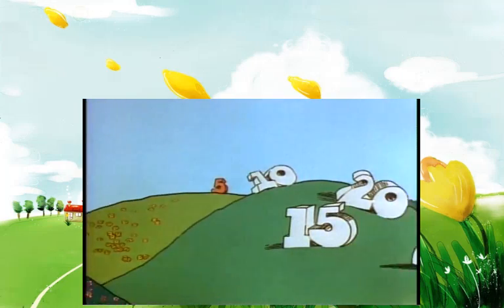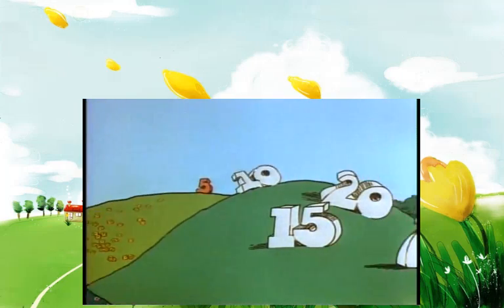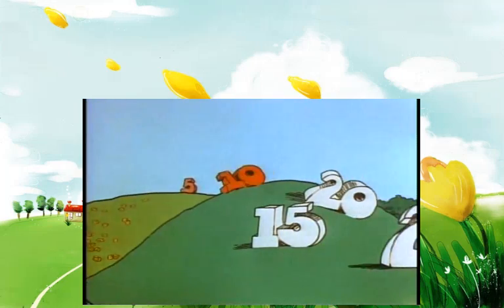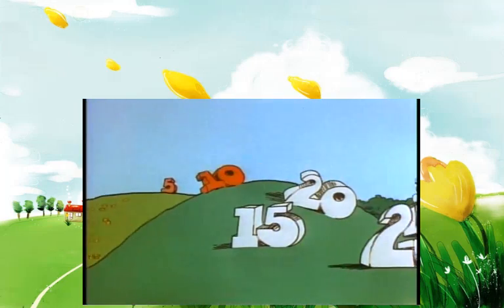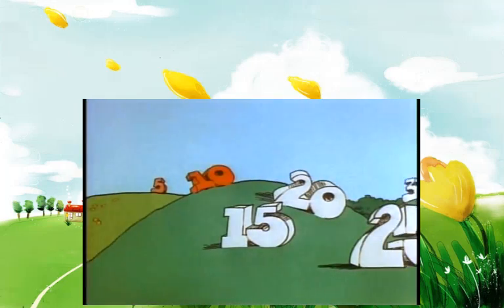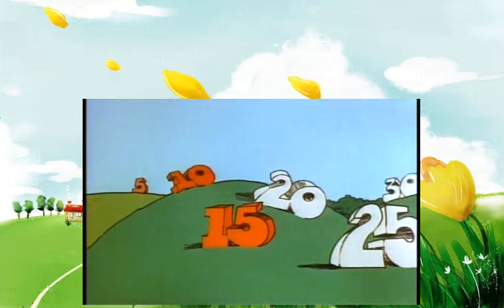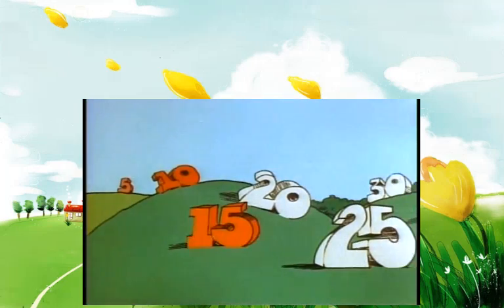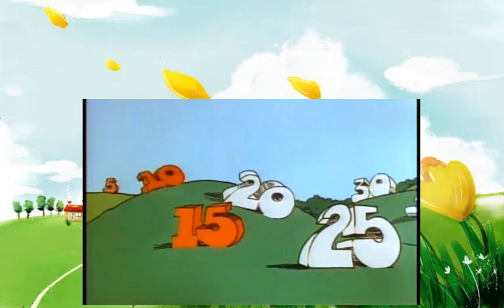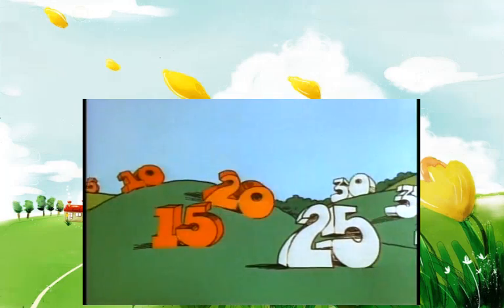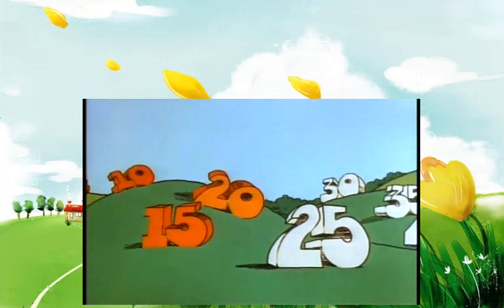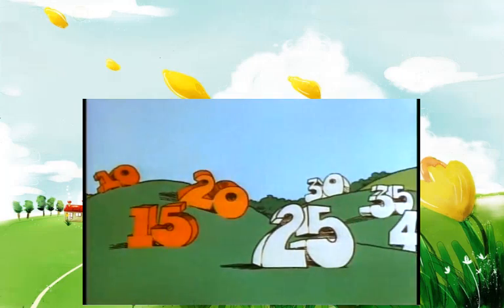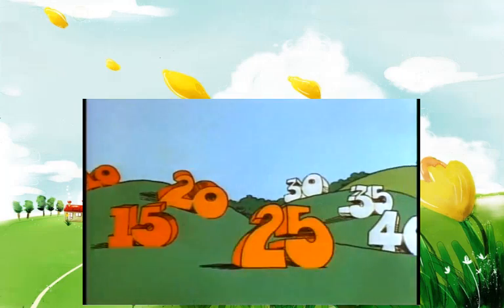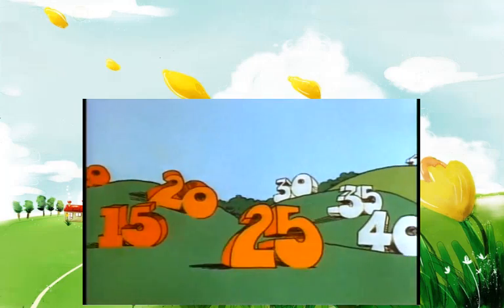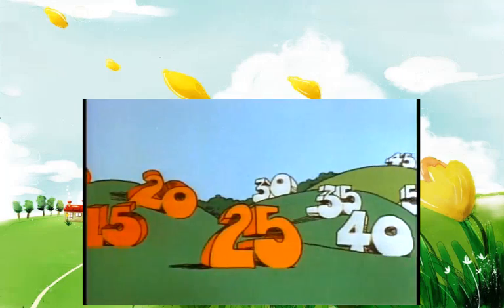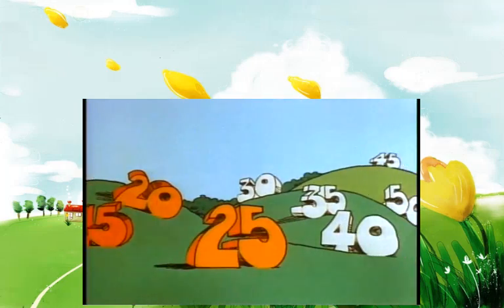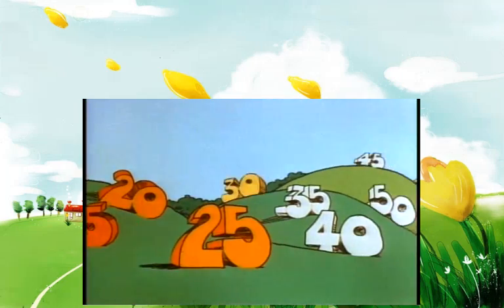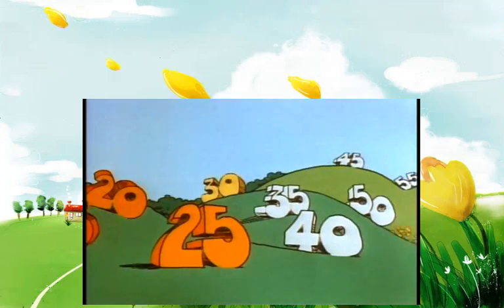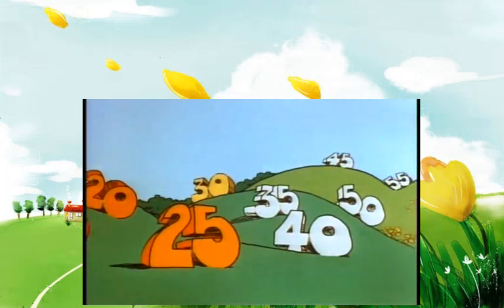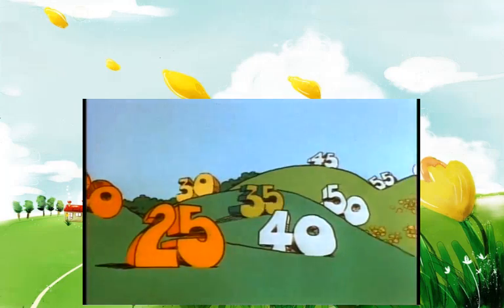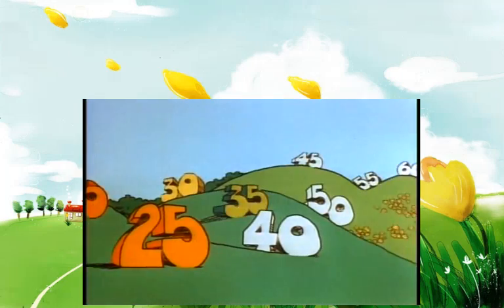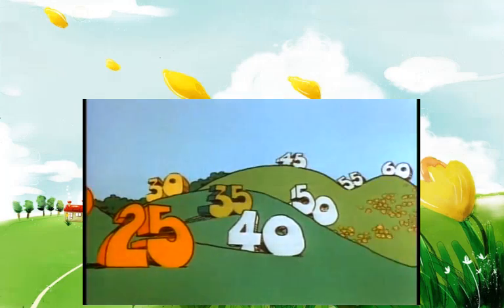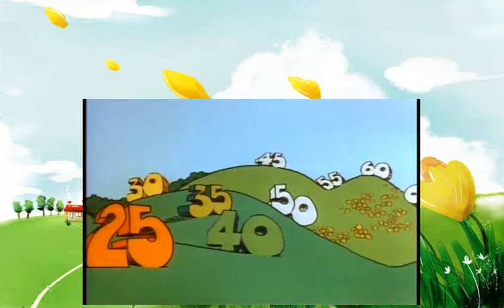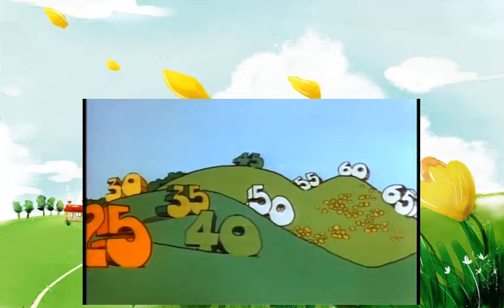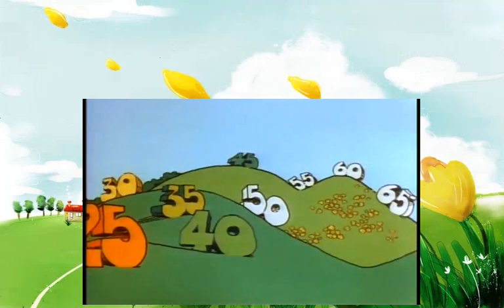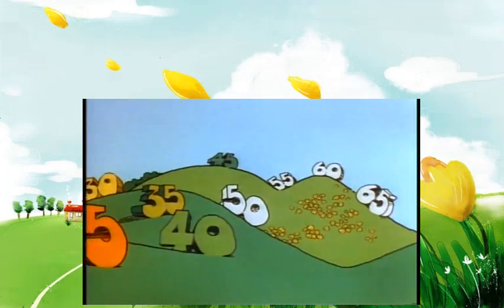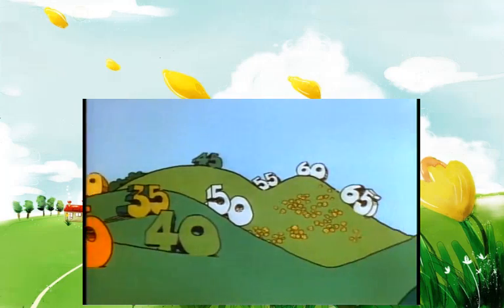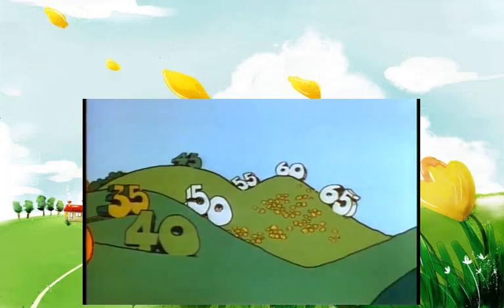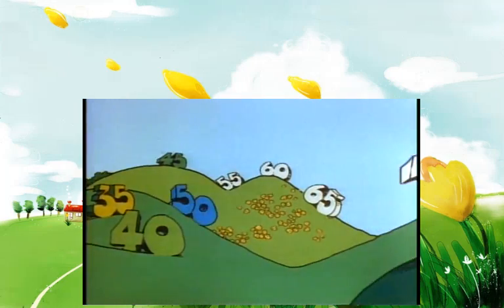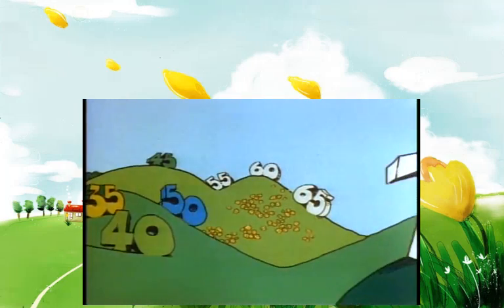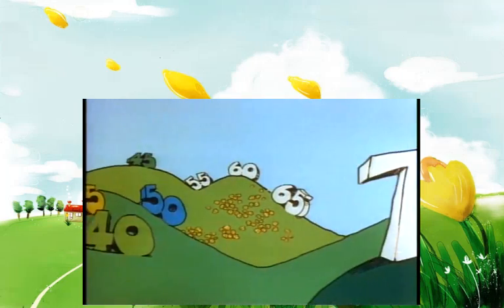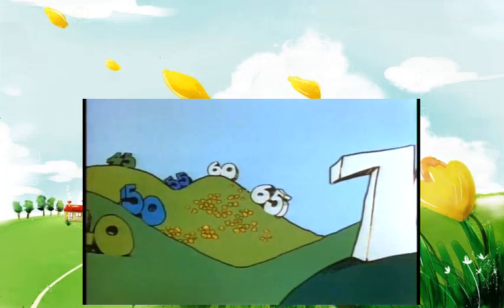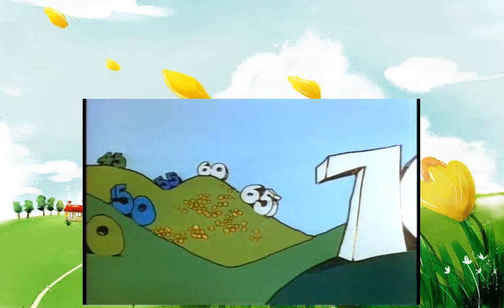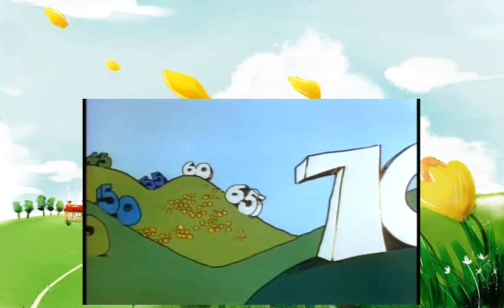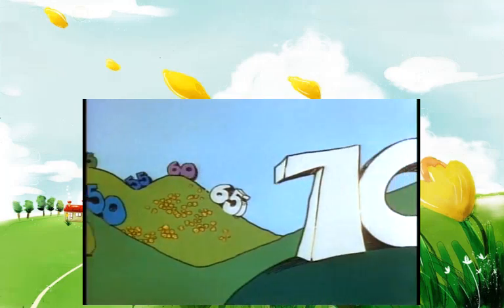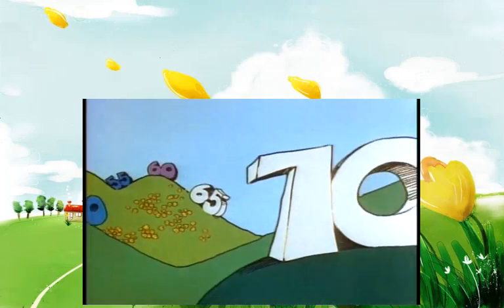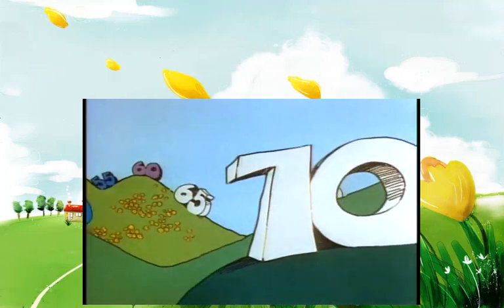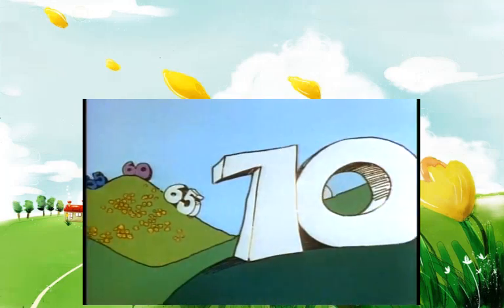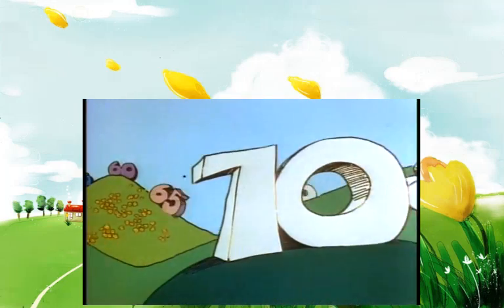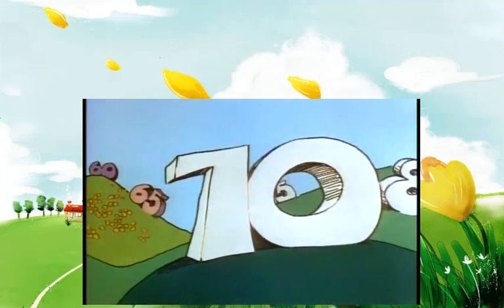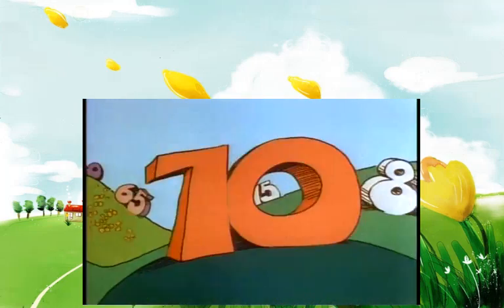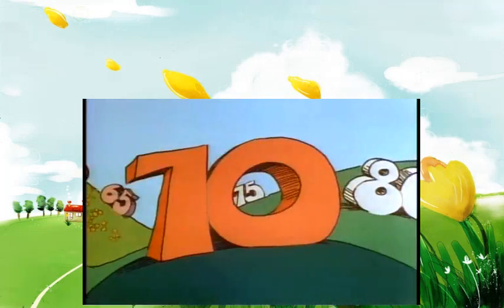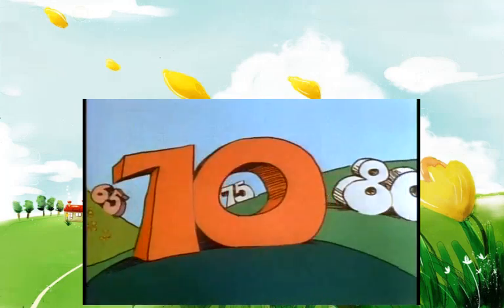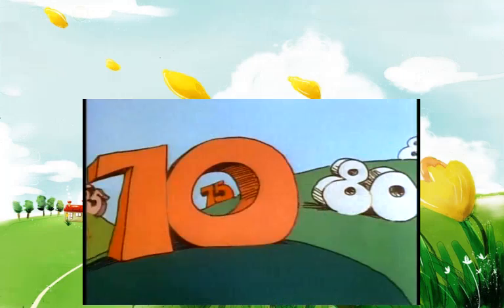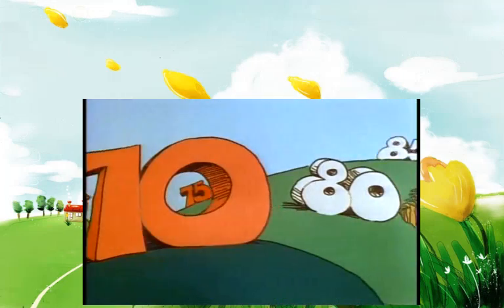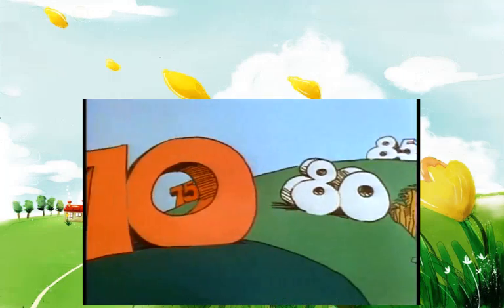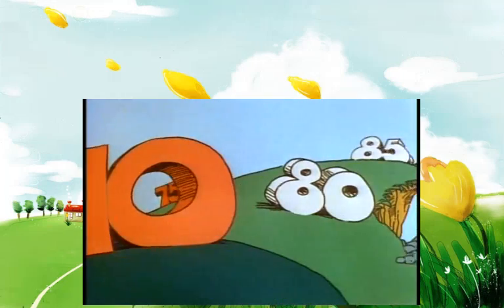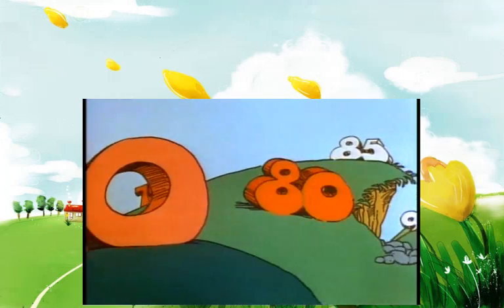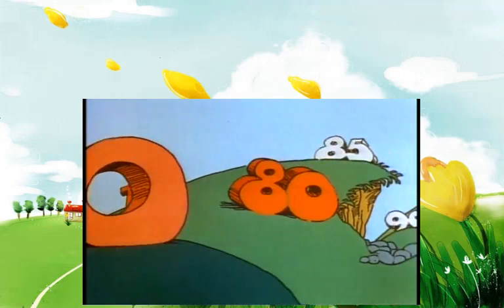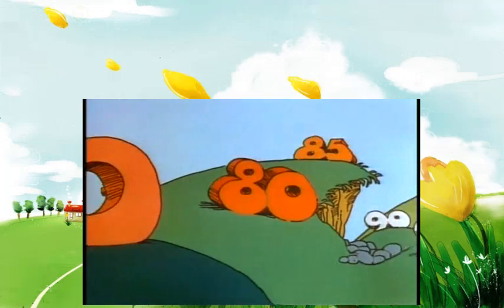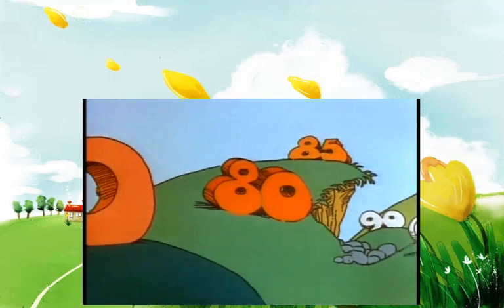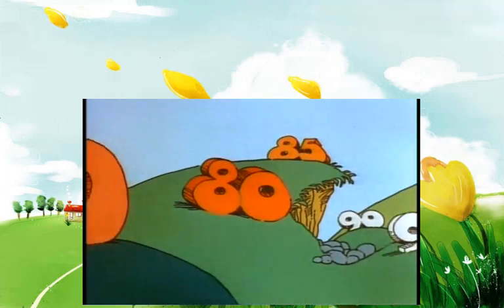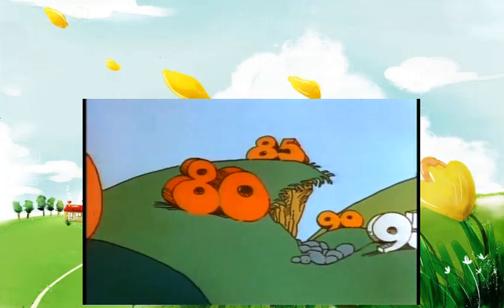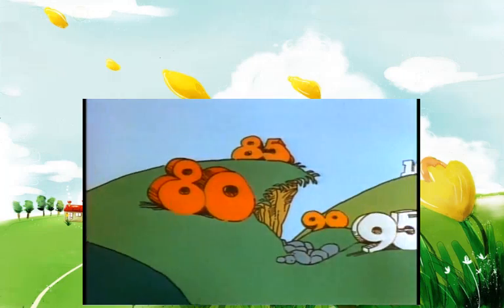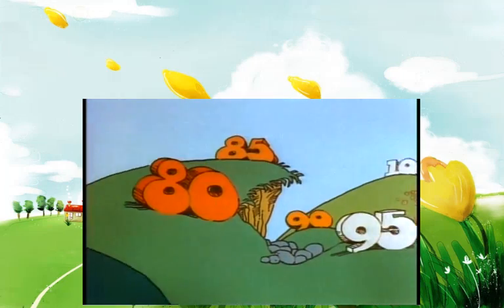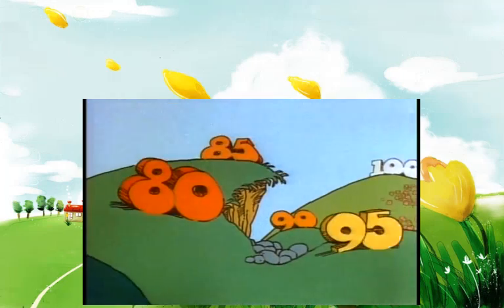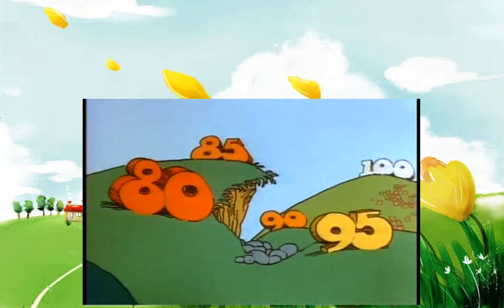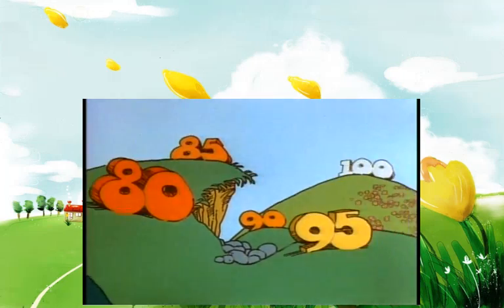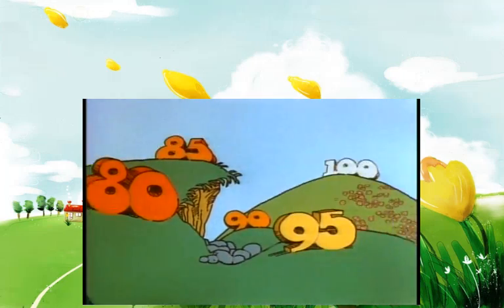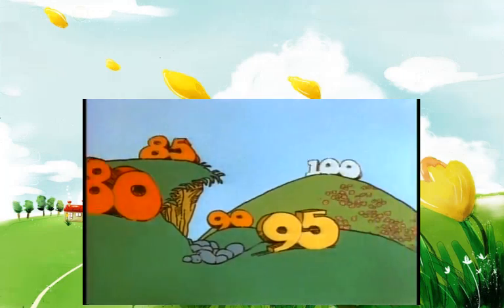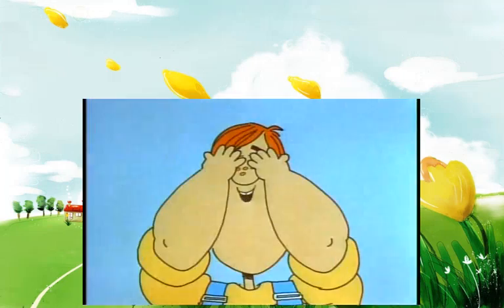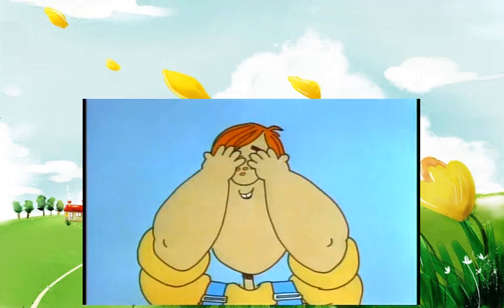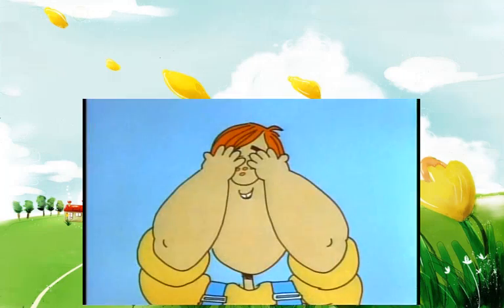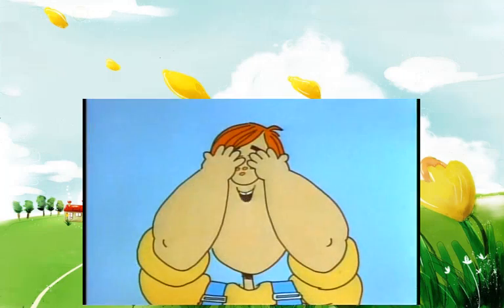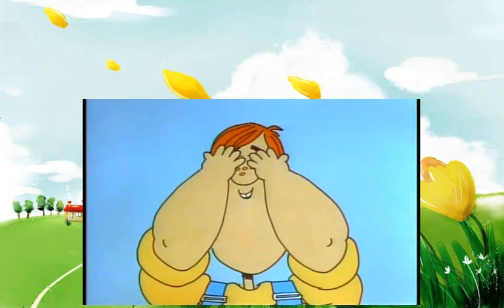5, 10, 15, 20, 25, 30, 35, 40, 45, 50, 55, 60, 65, 70, 75, 80, 85, 90, 95, 100.